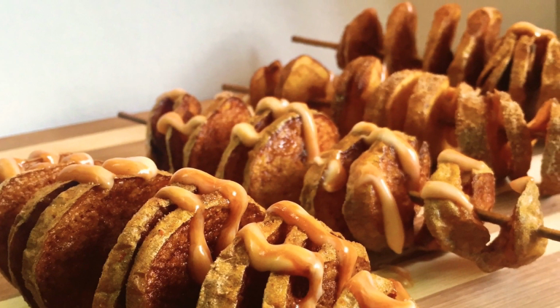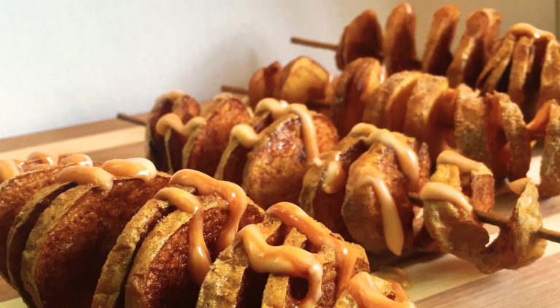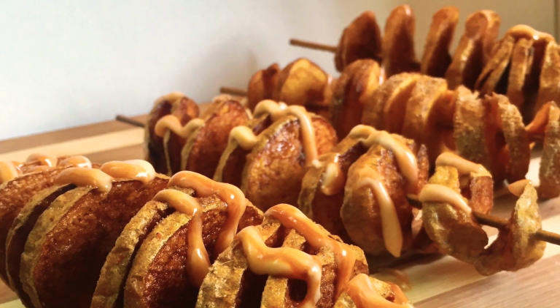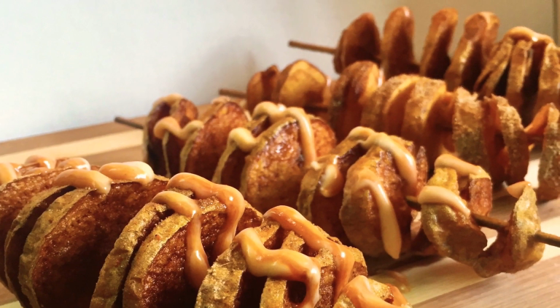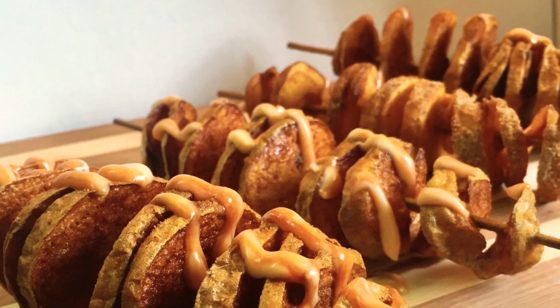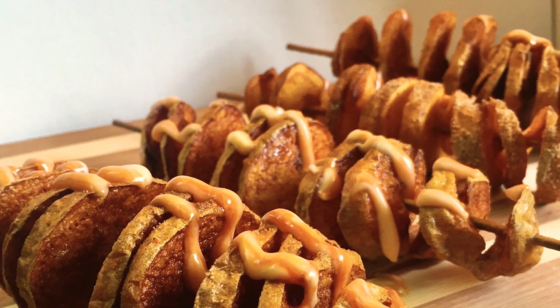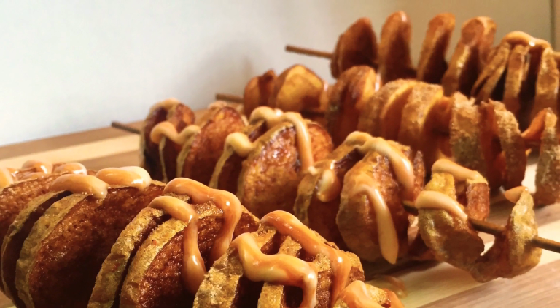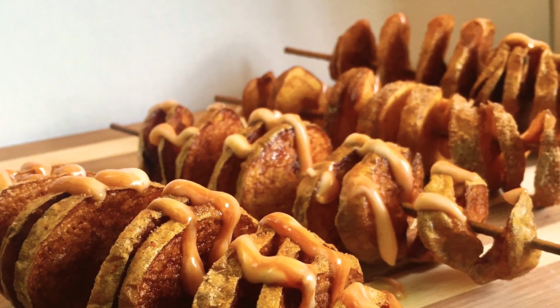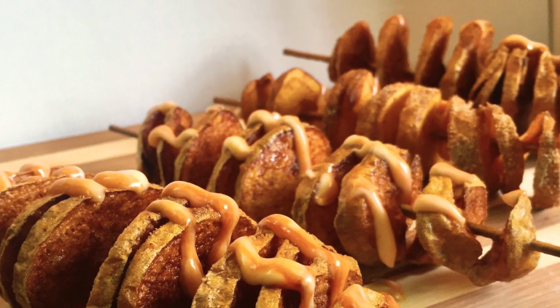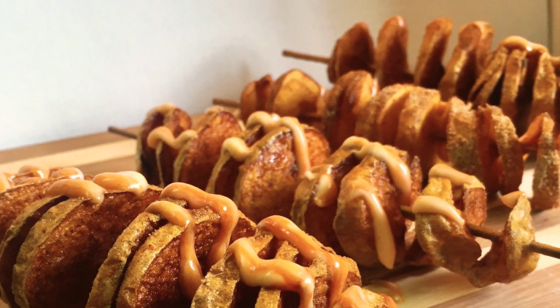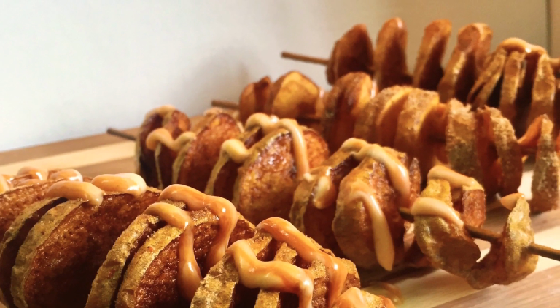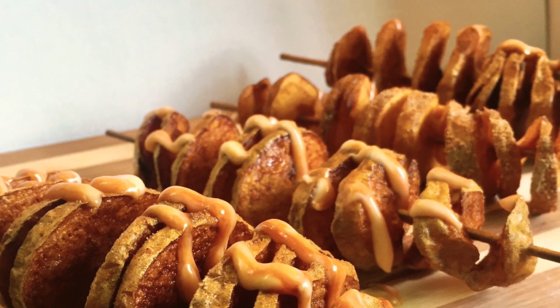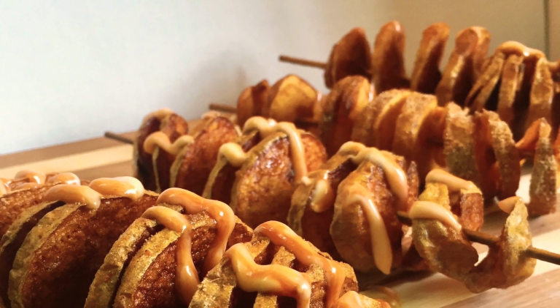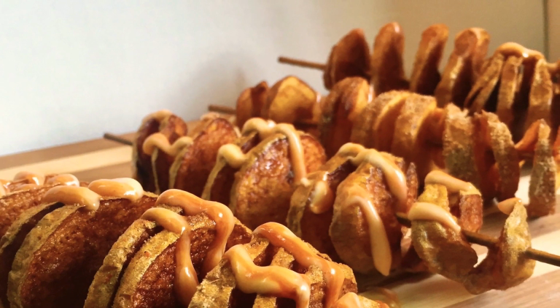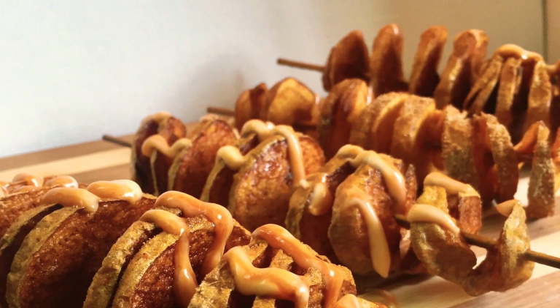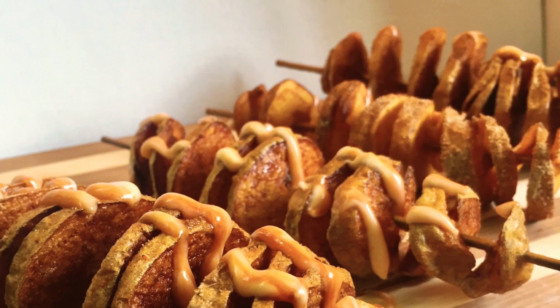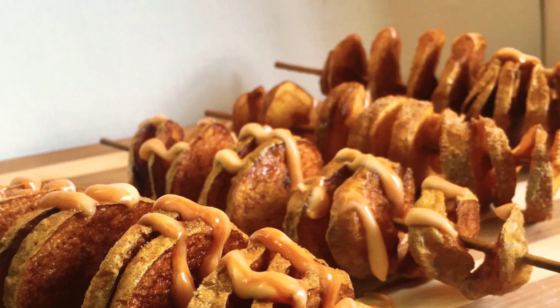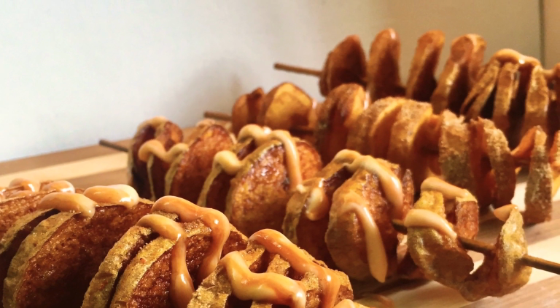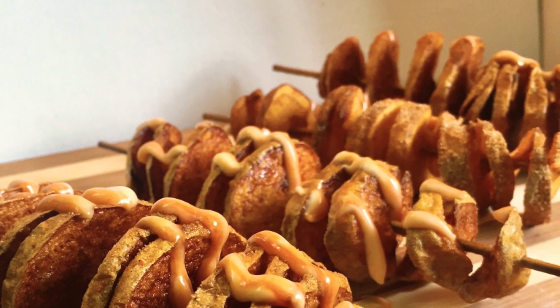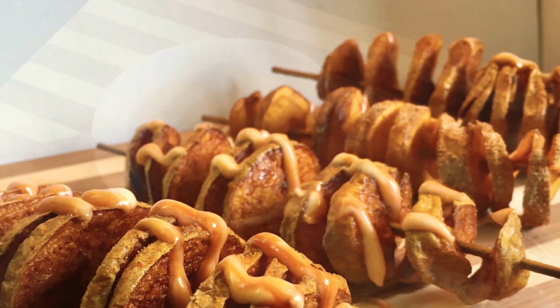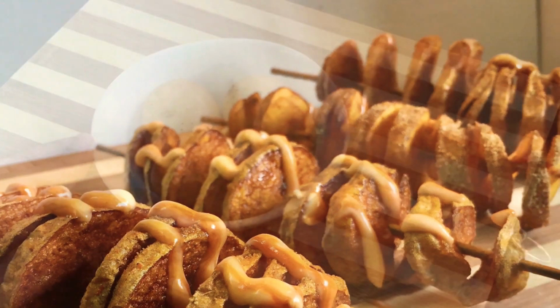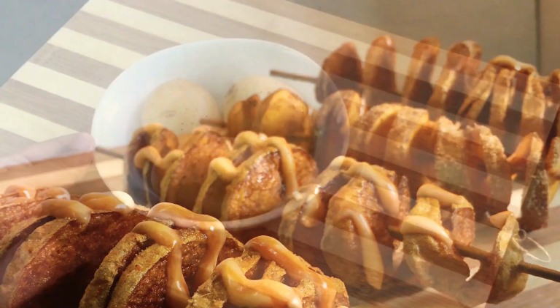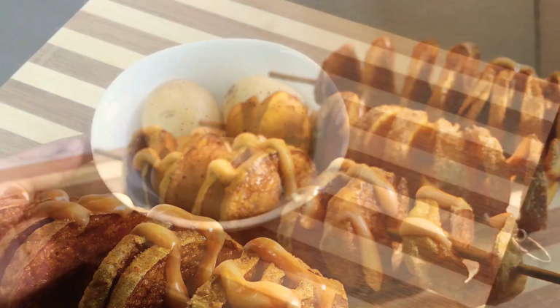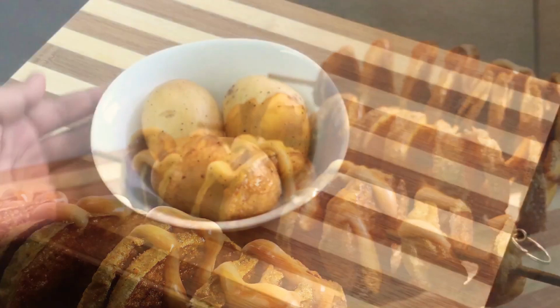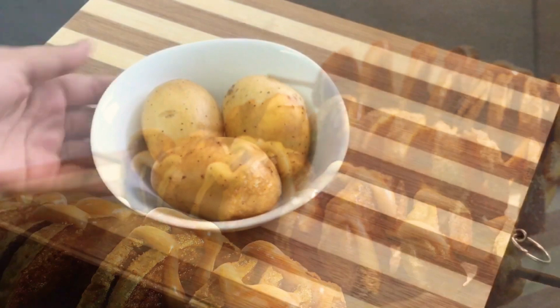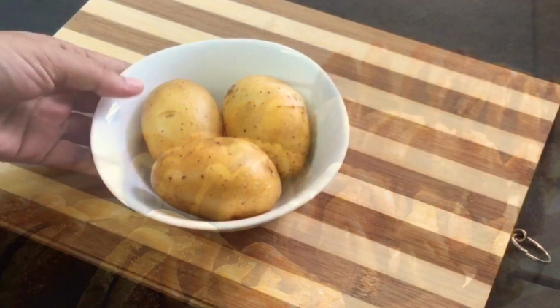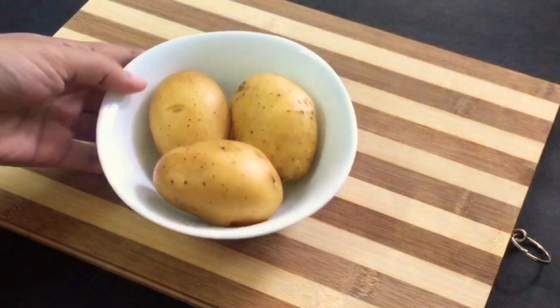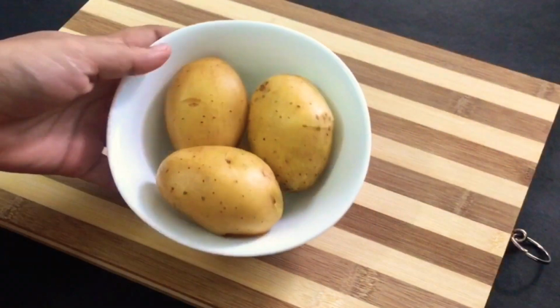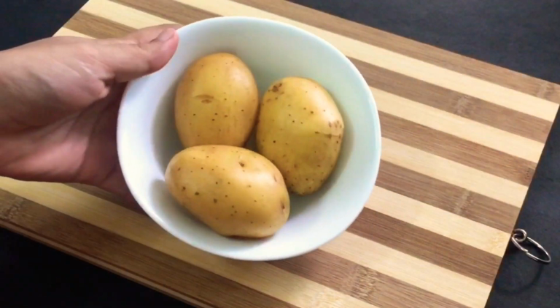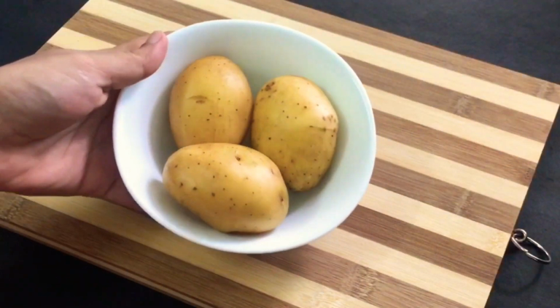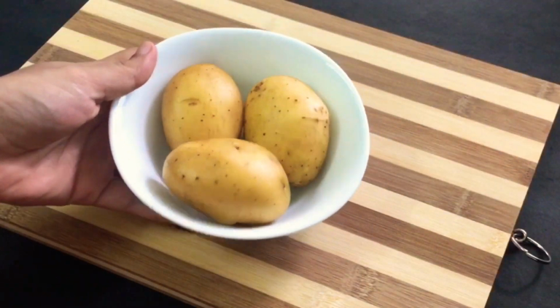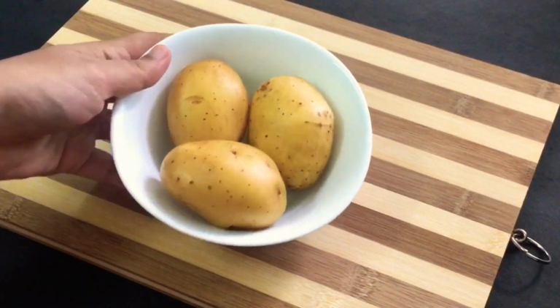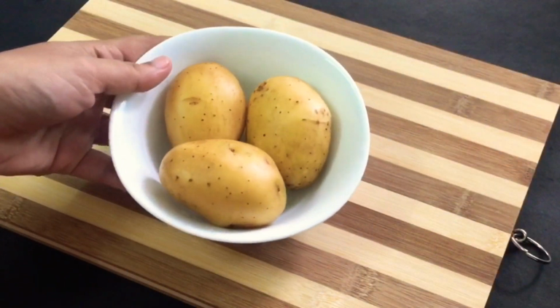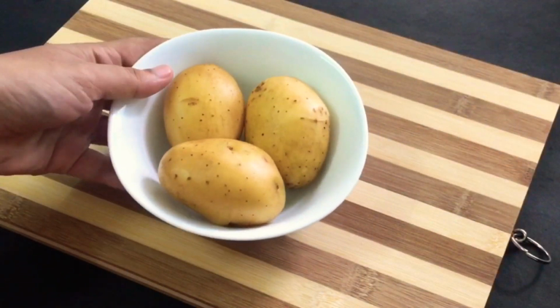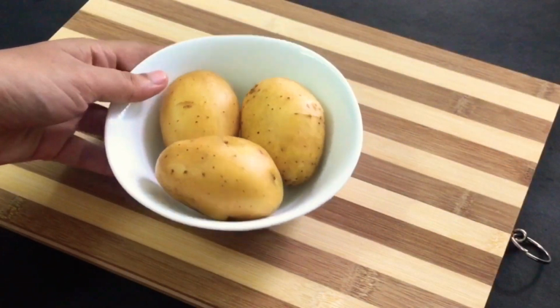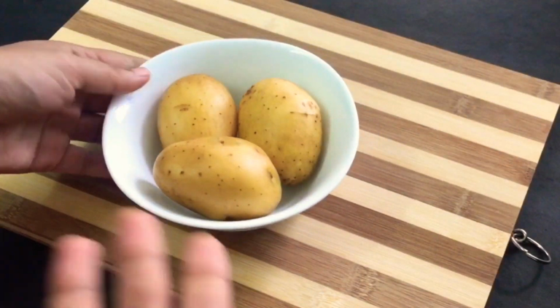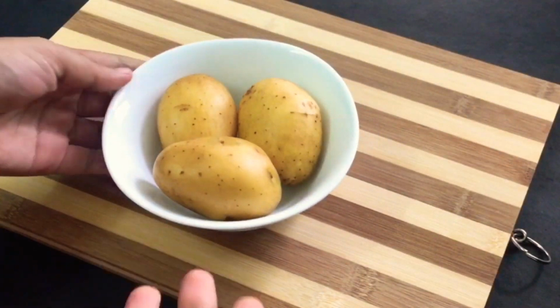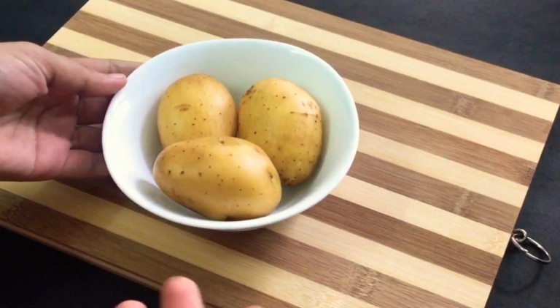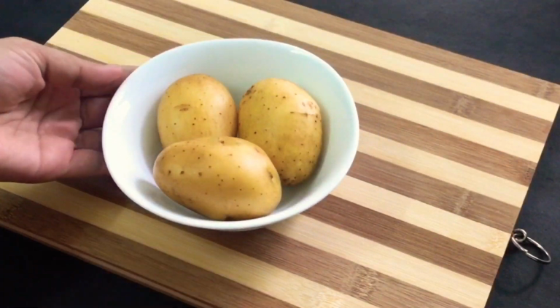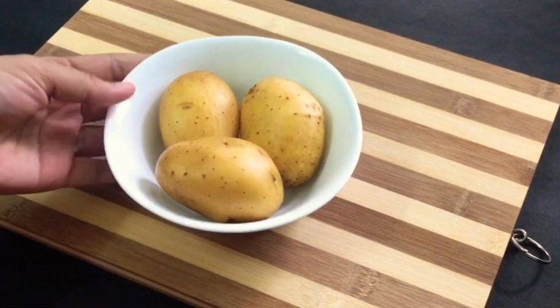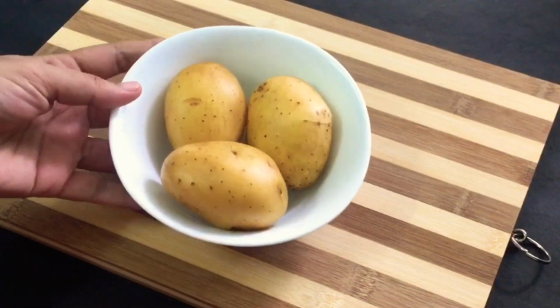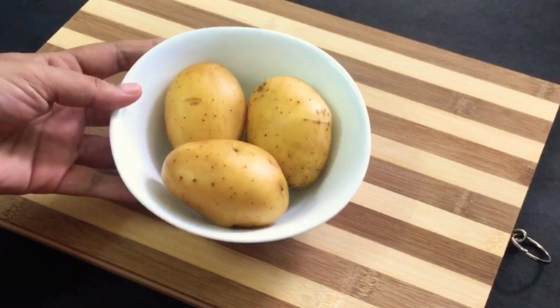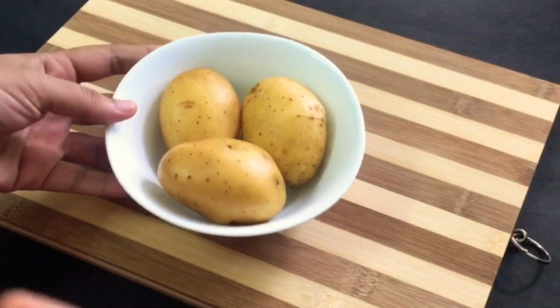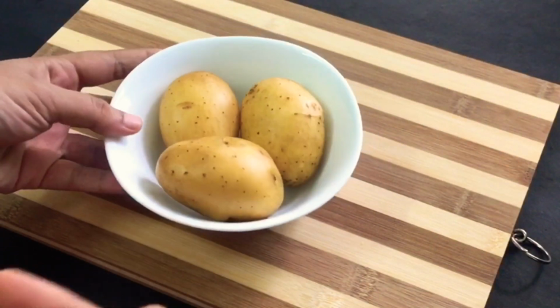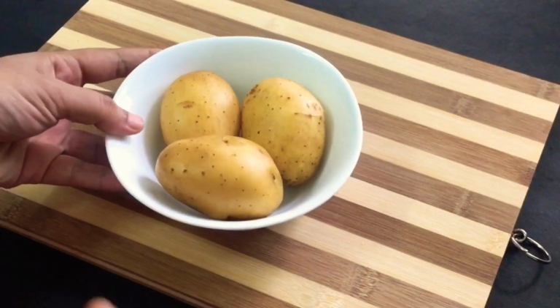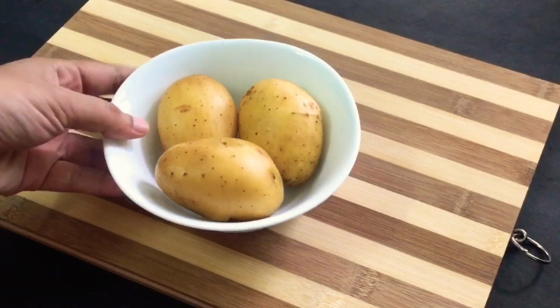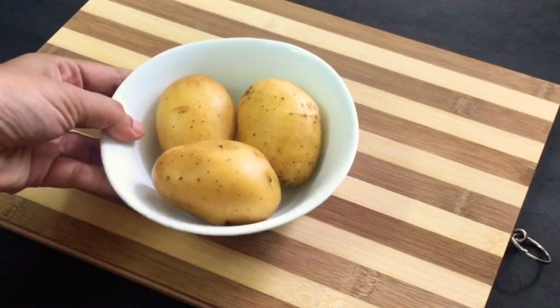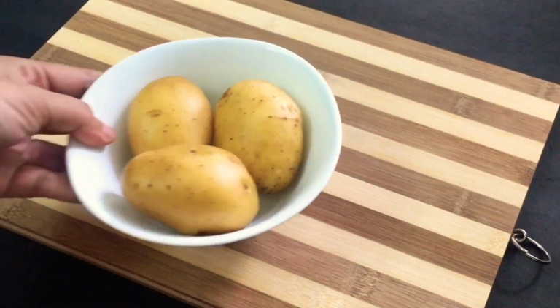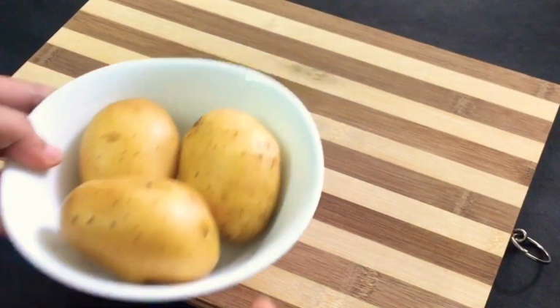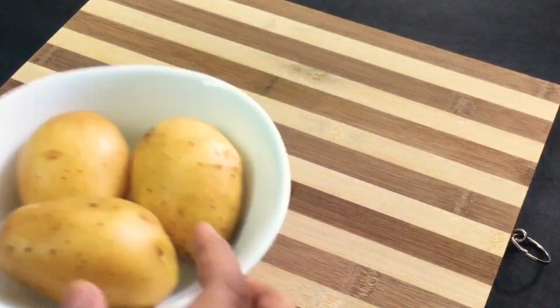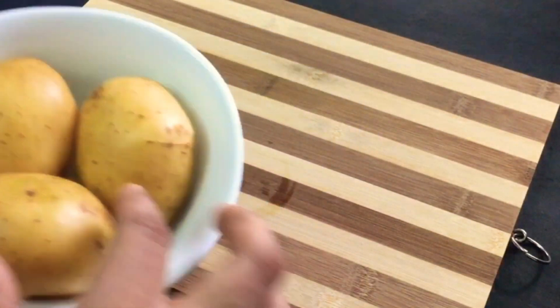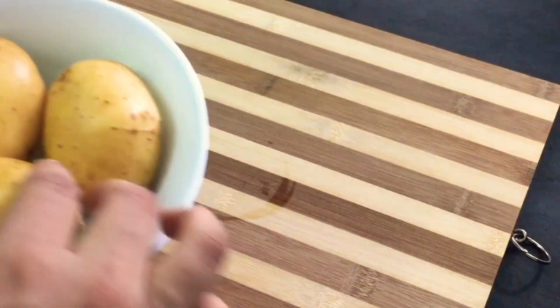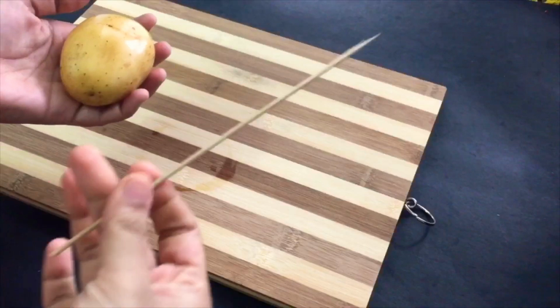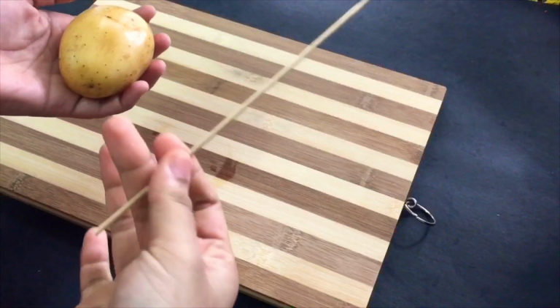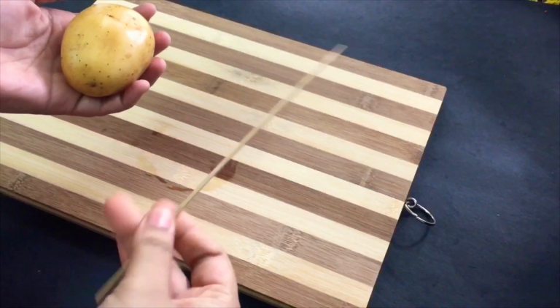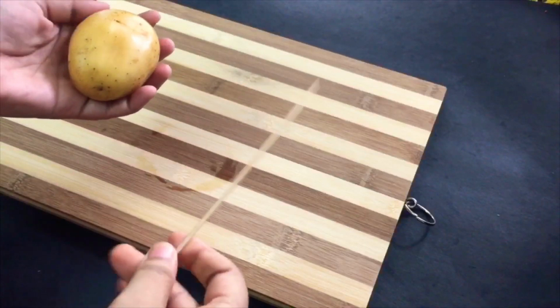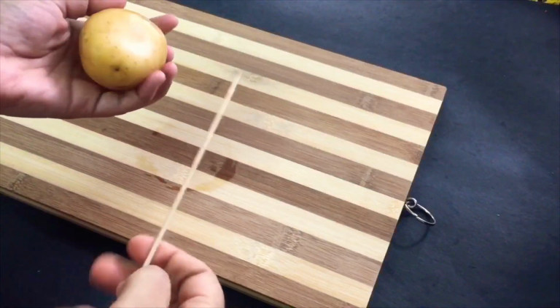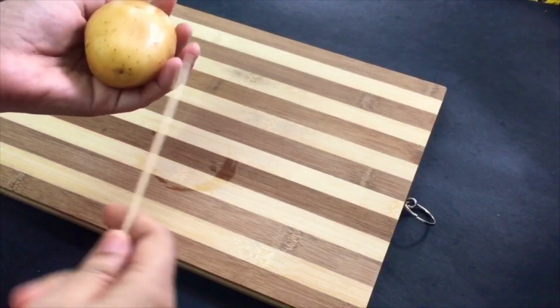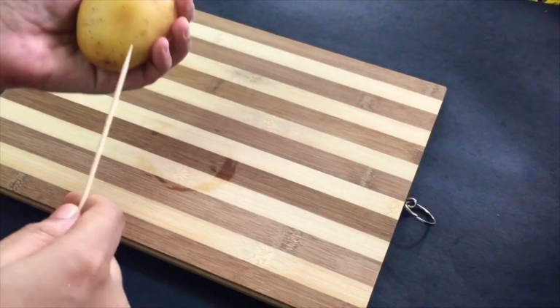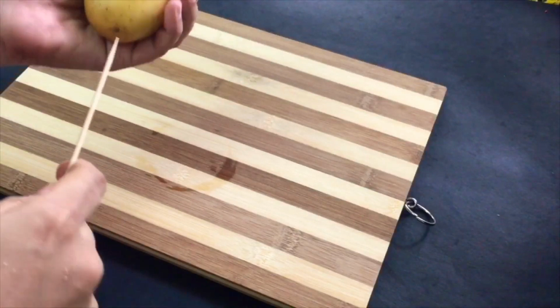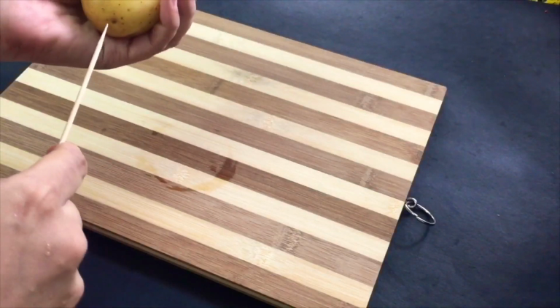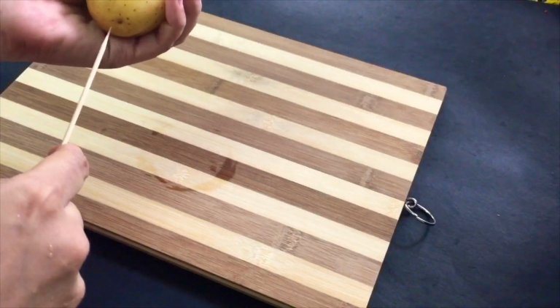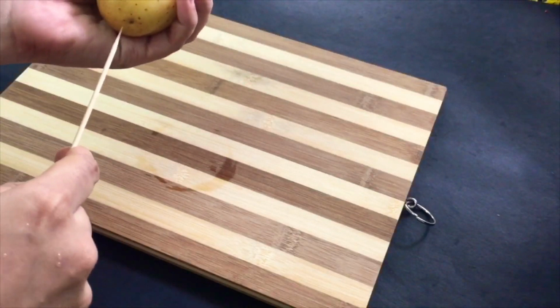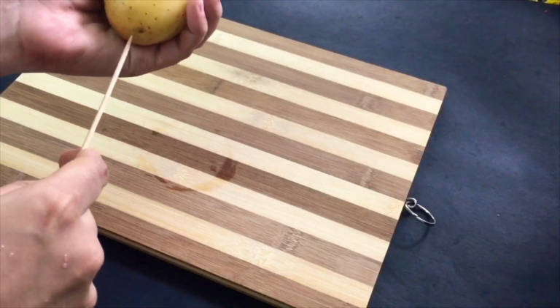This is how I put this potato on a bamboo skewer.